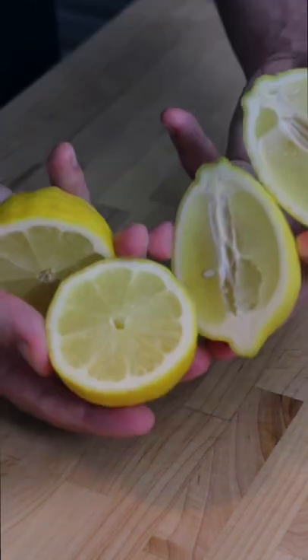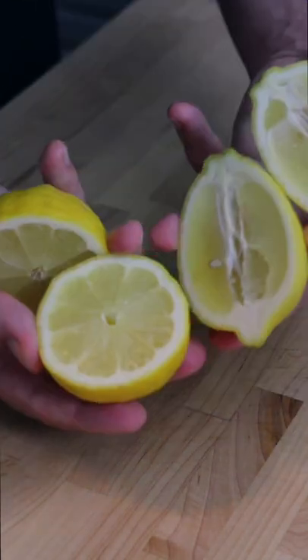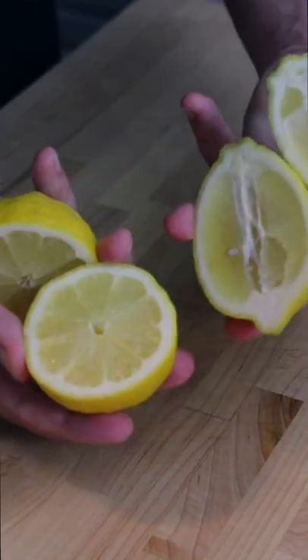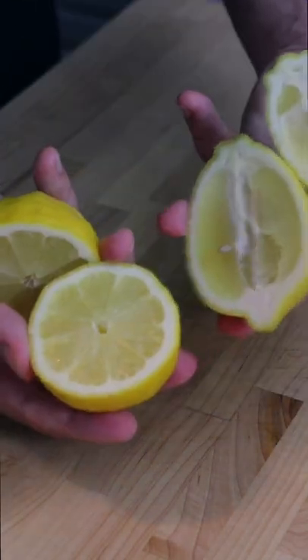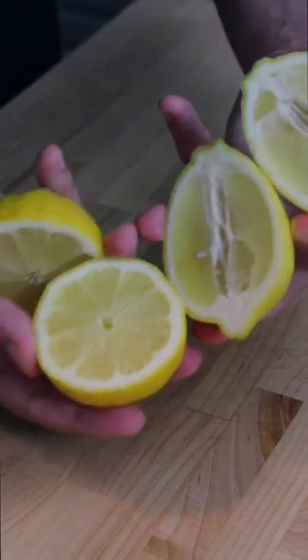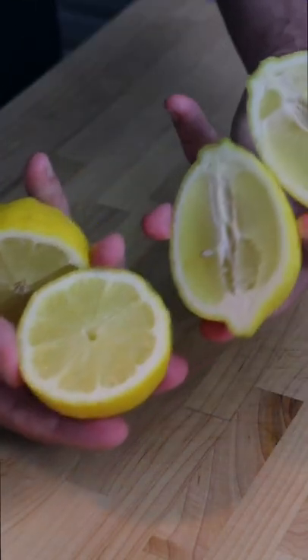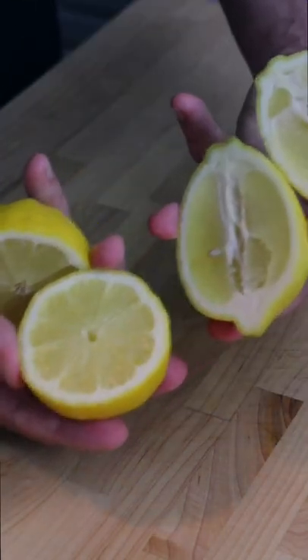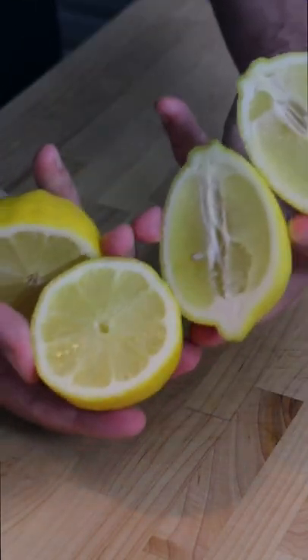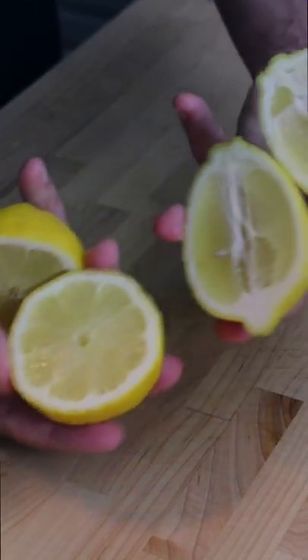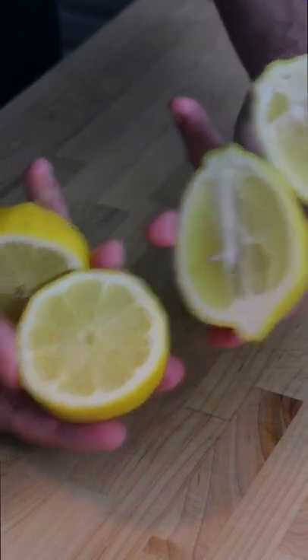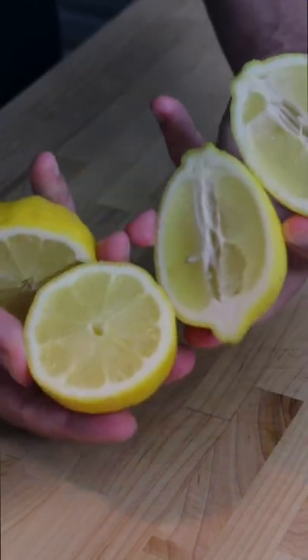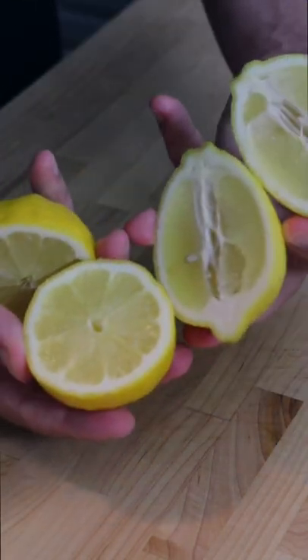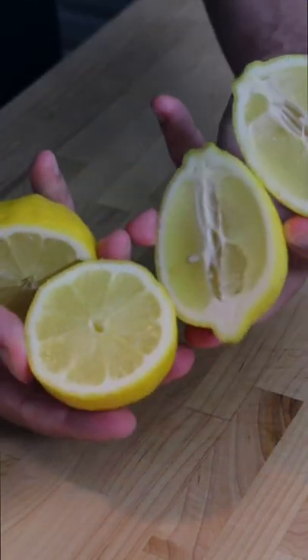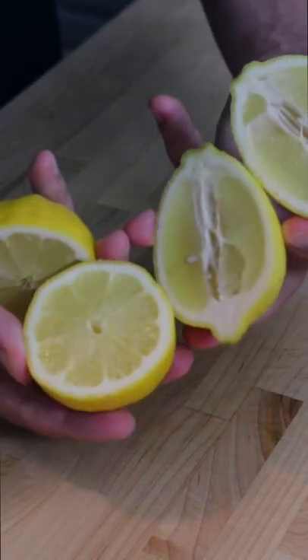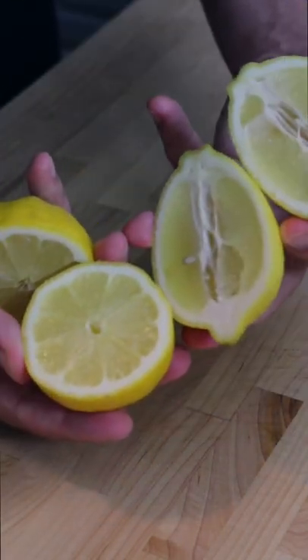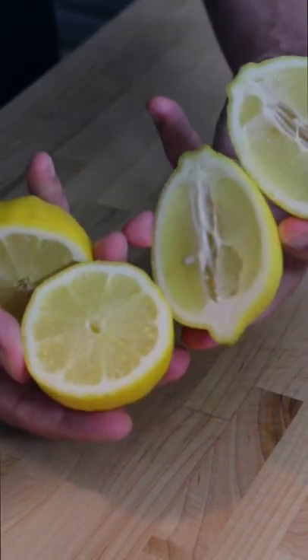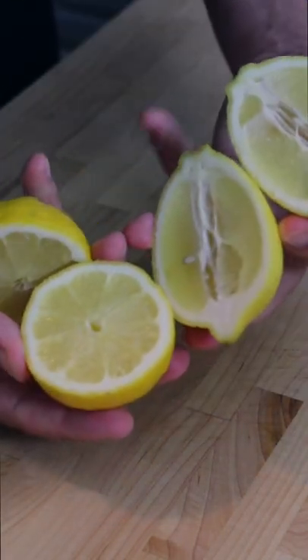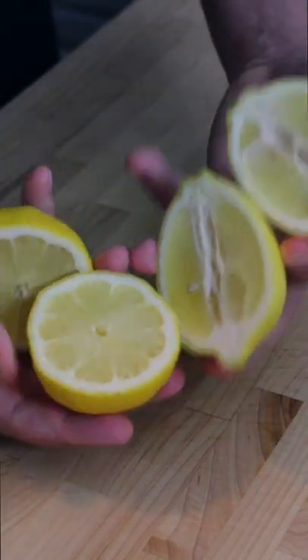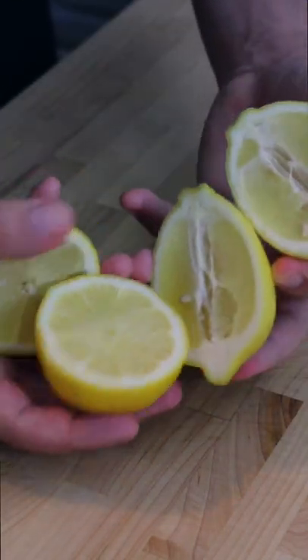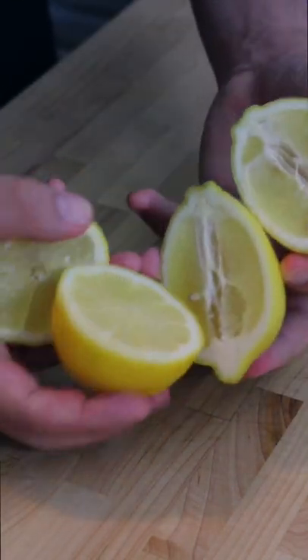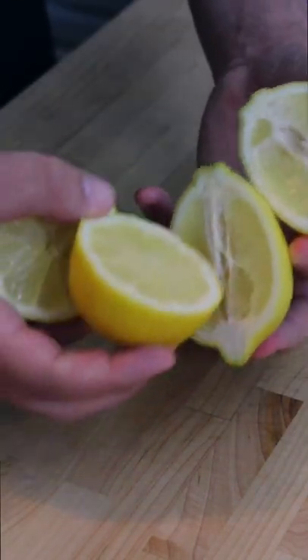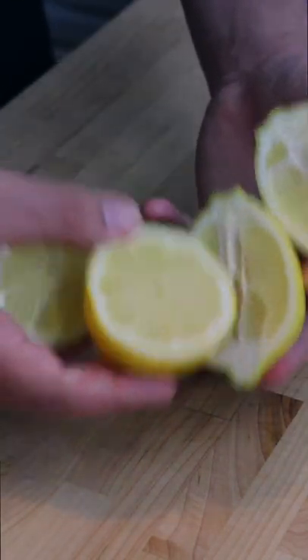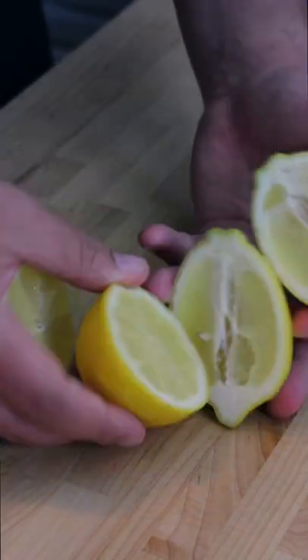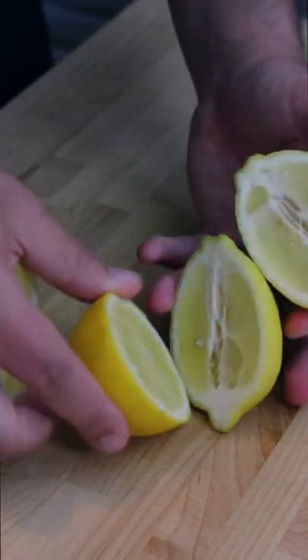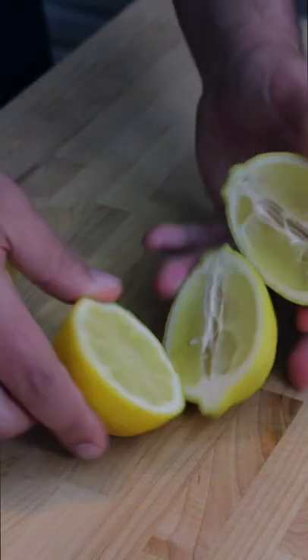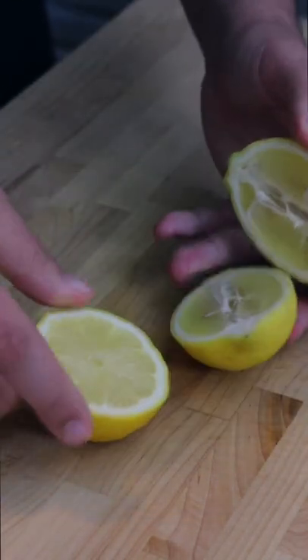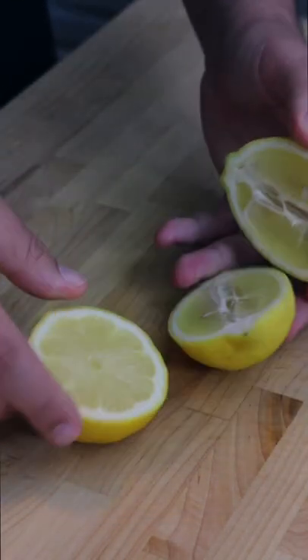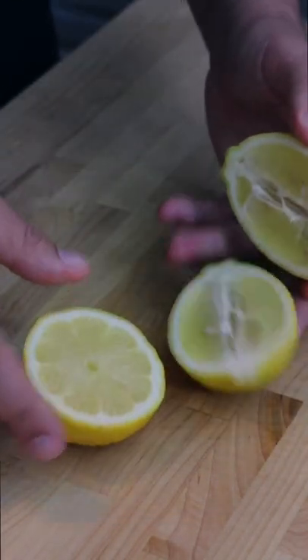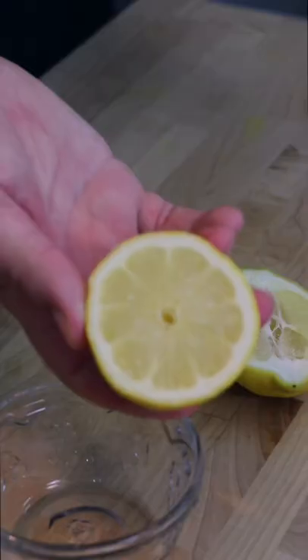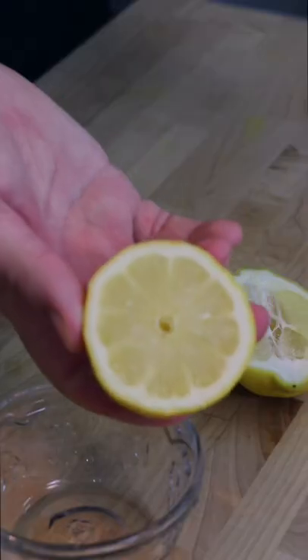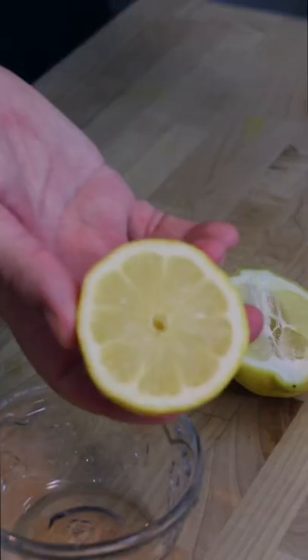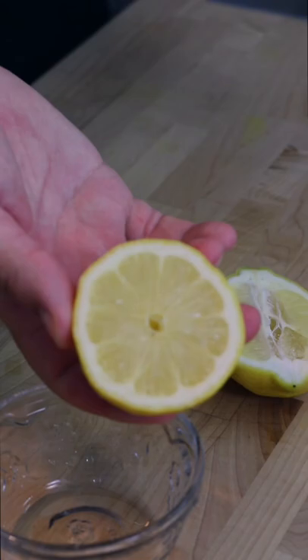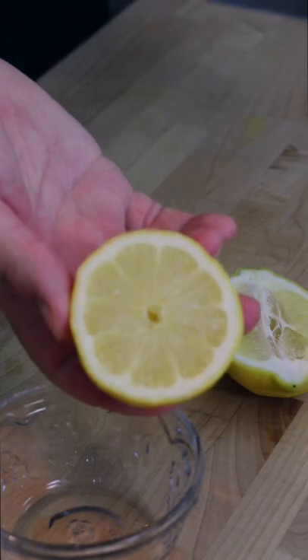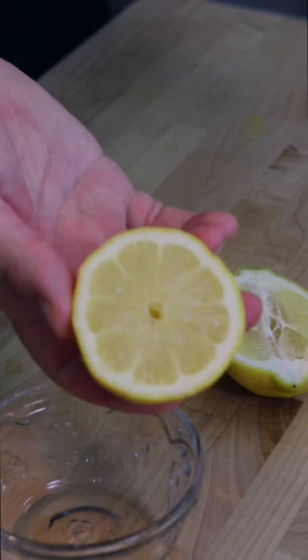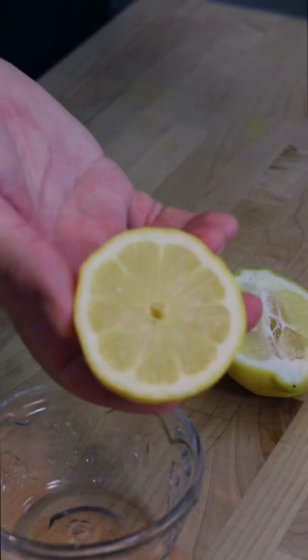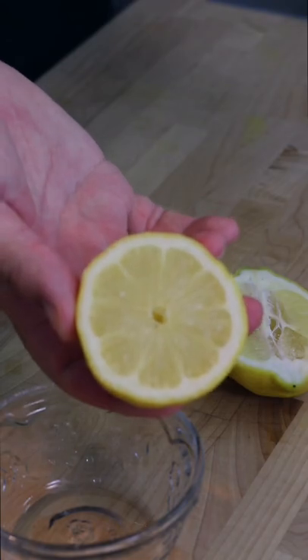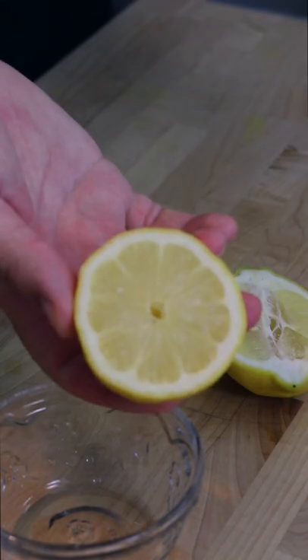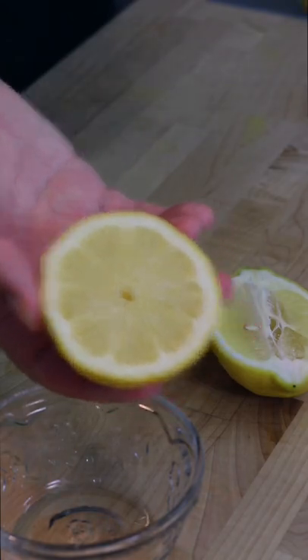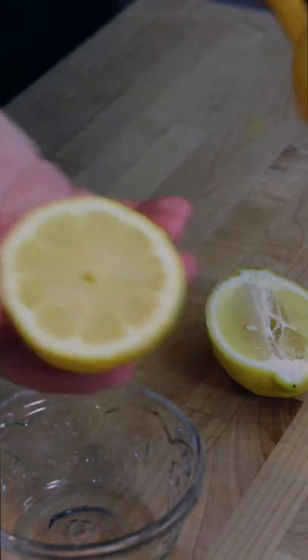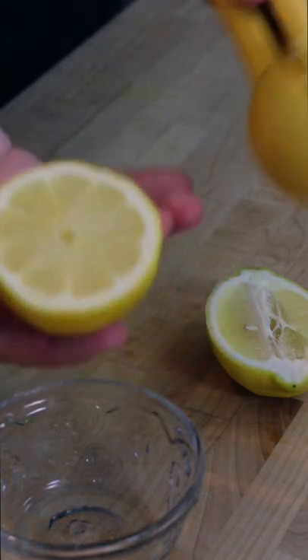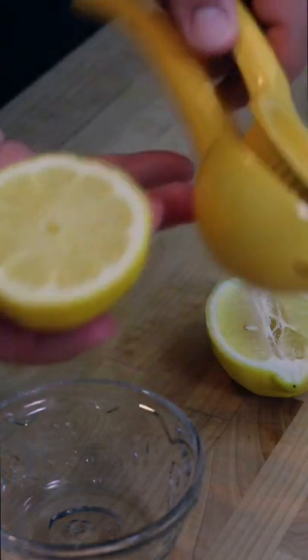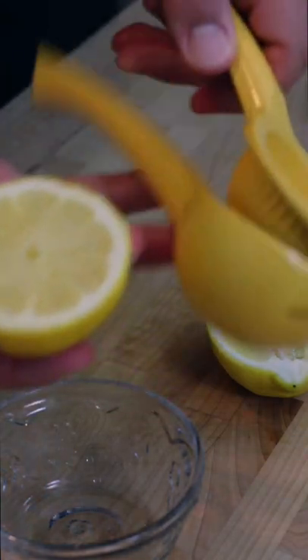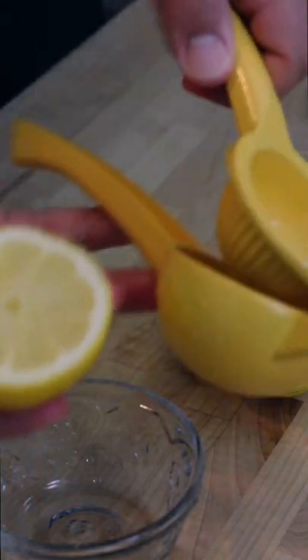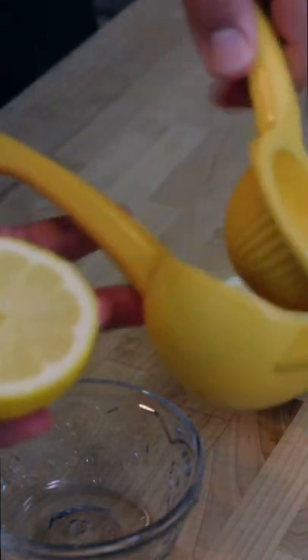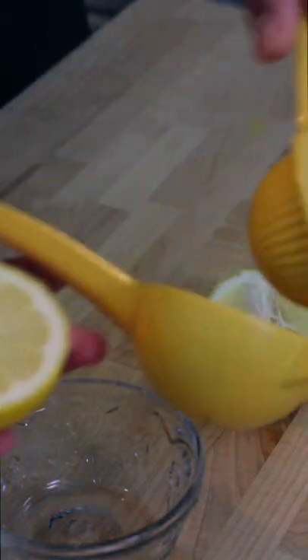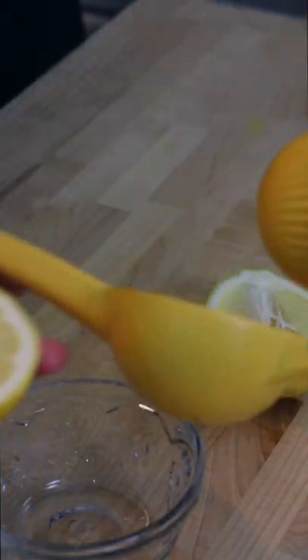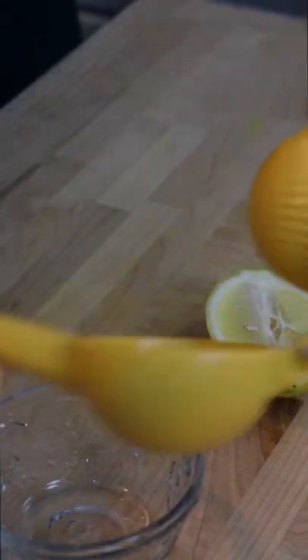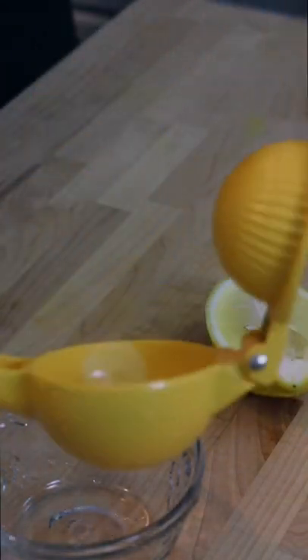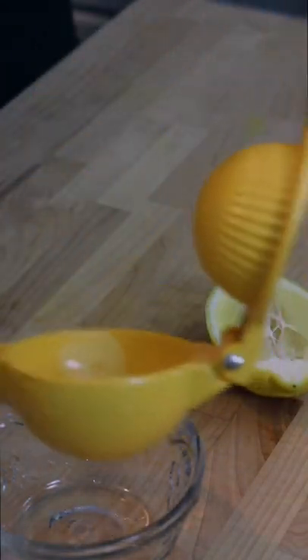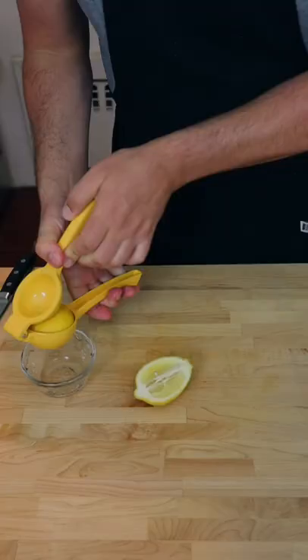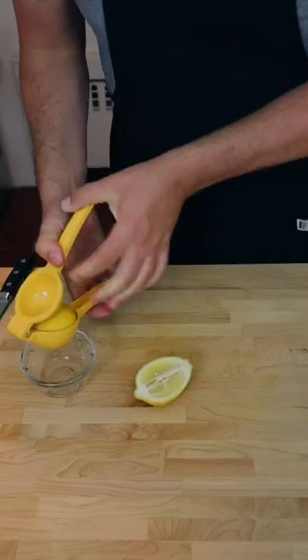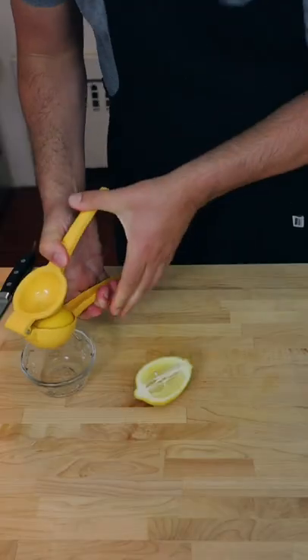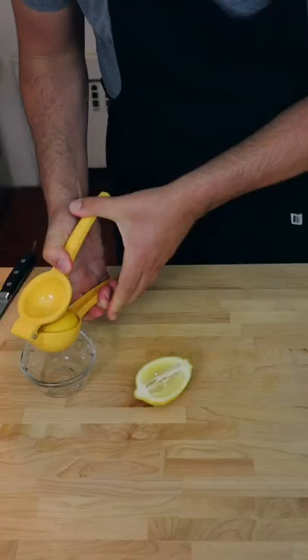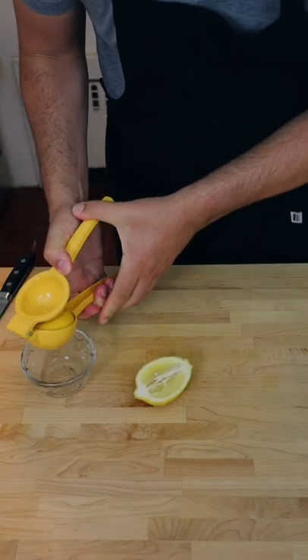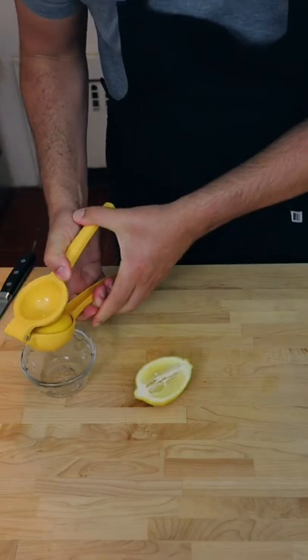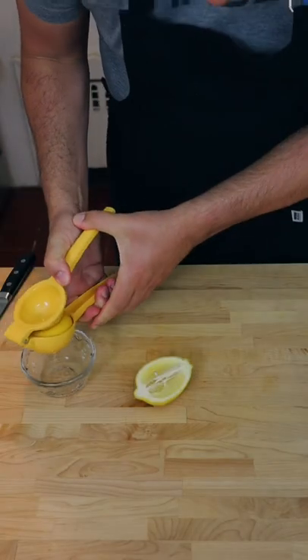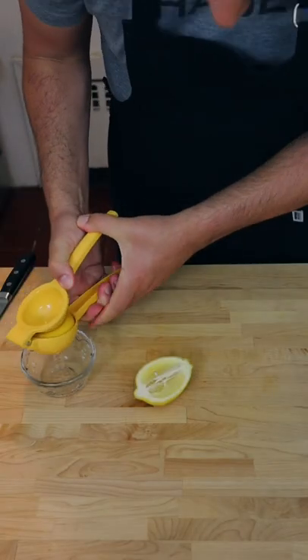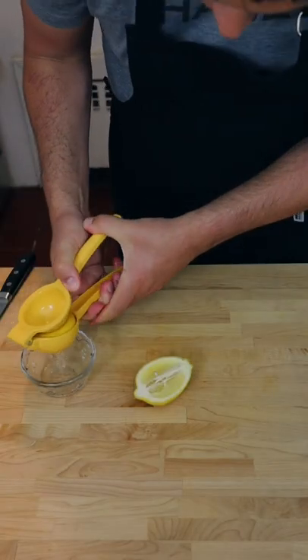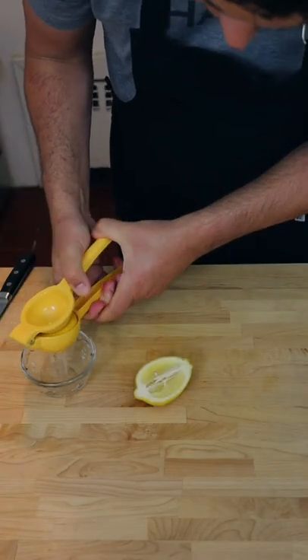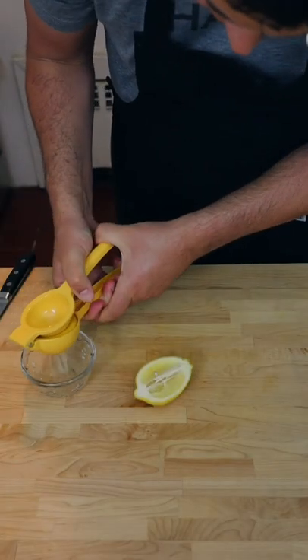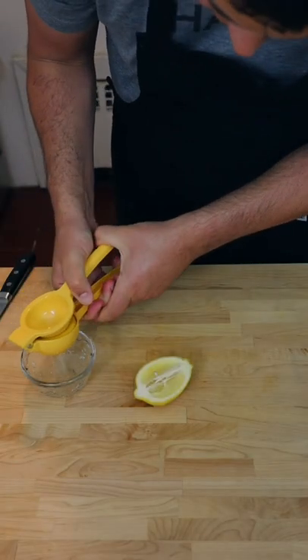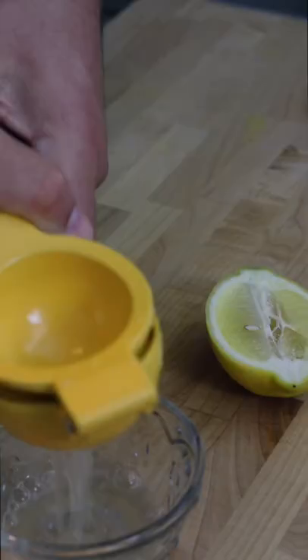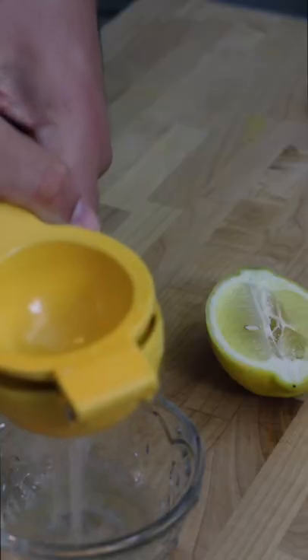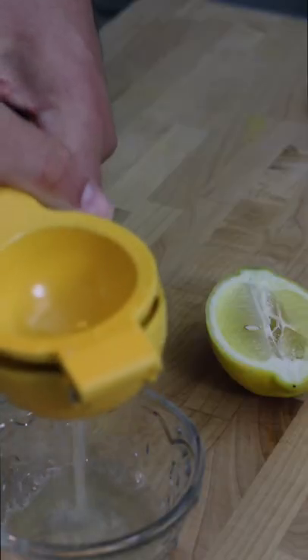This is me holding two lemons cut in half two ways in two hands. The belly cut is best for juicing, squeezing, or throwing.